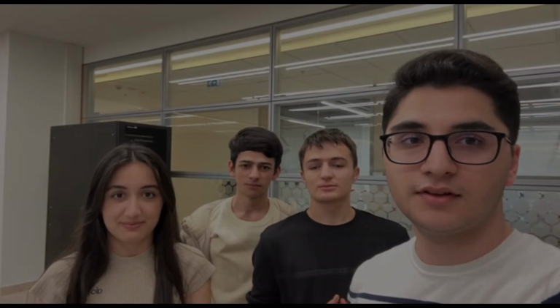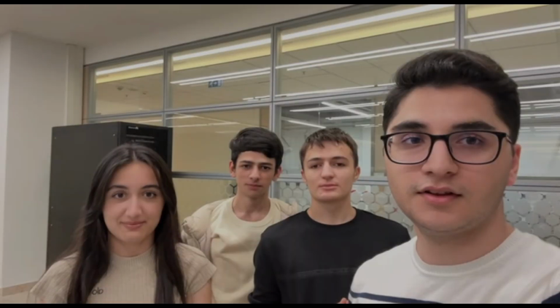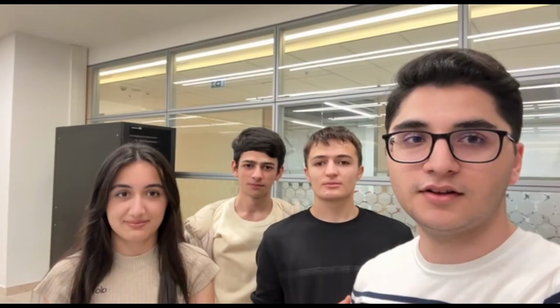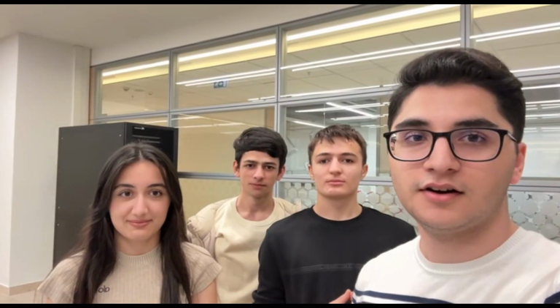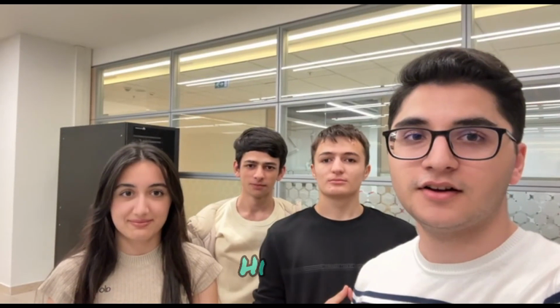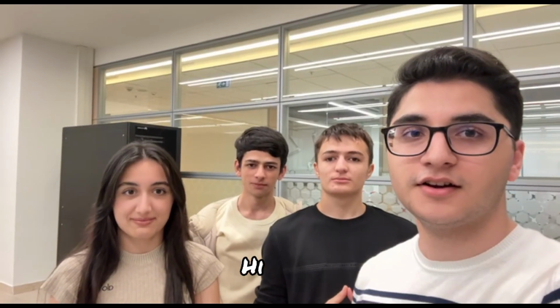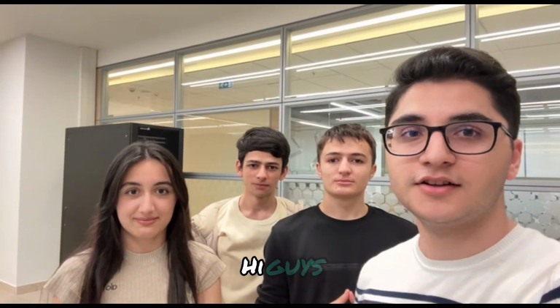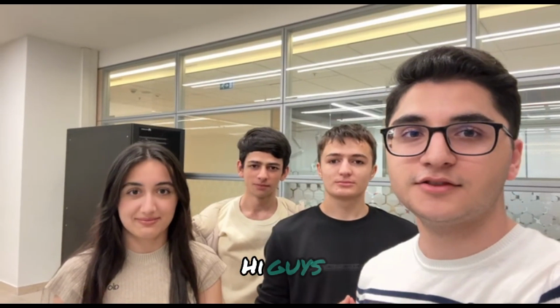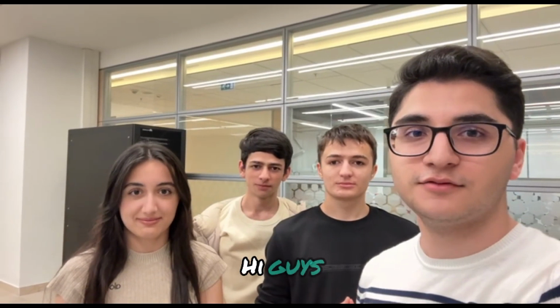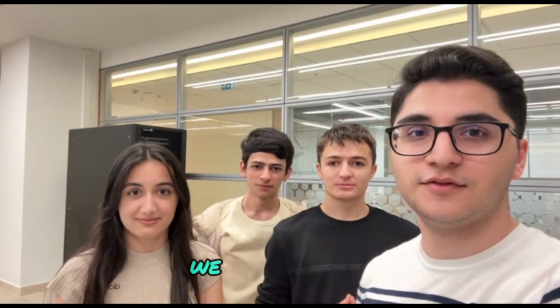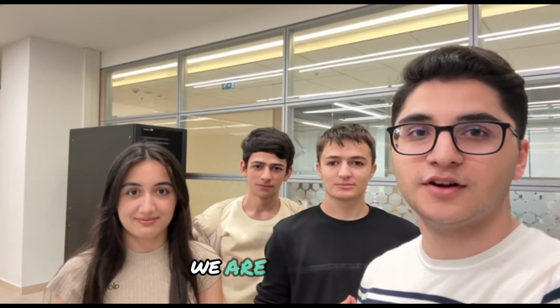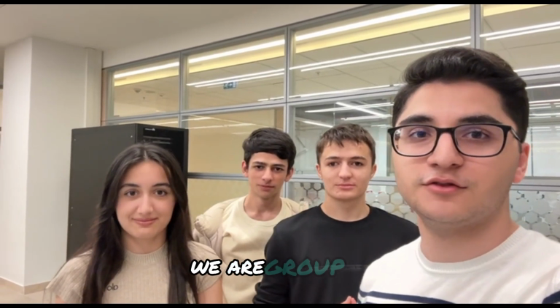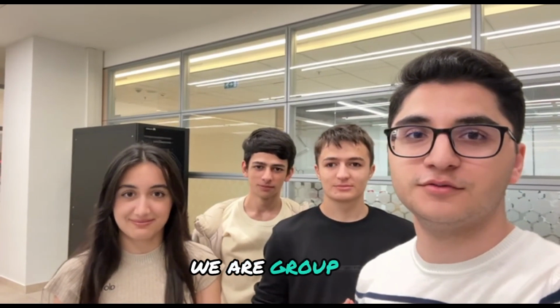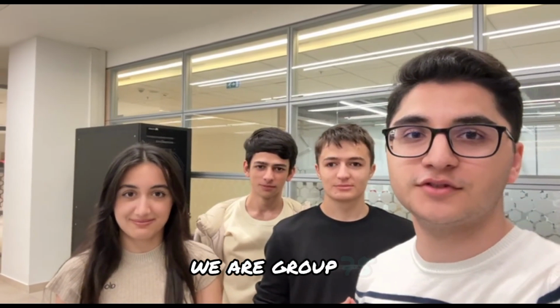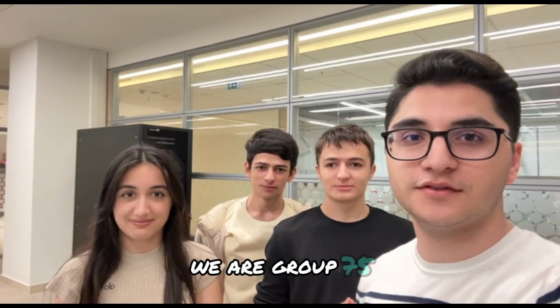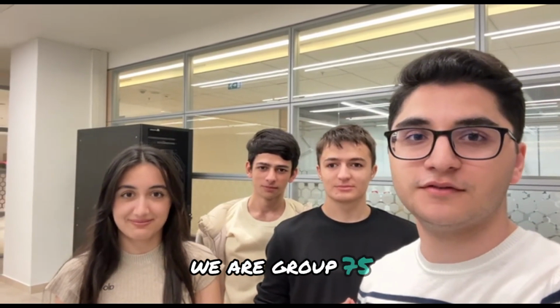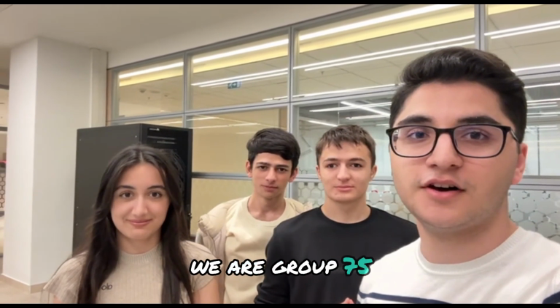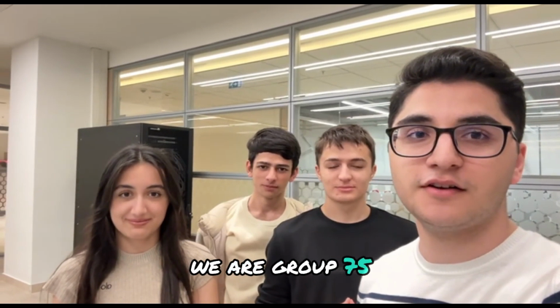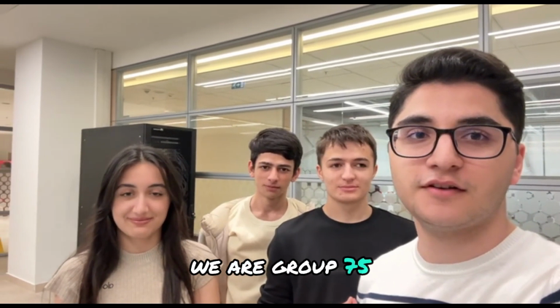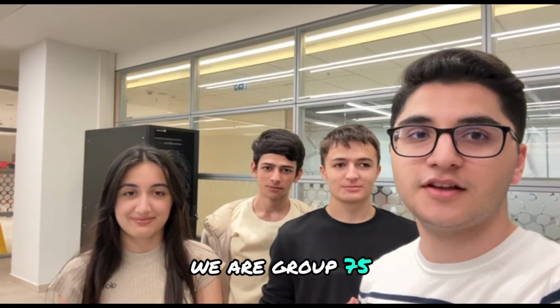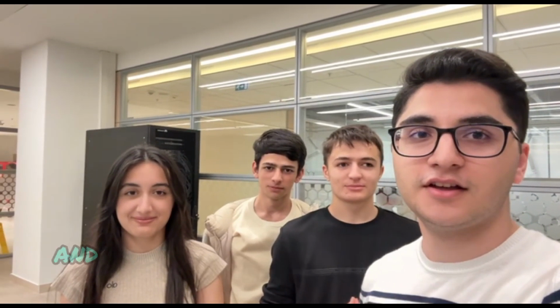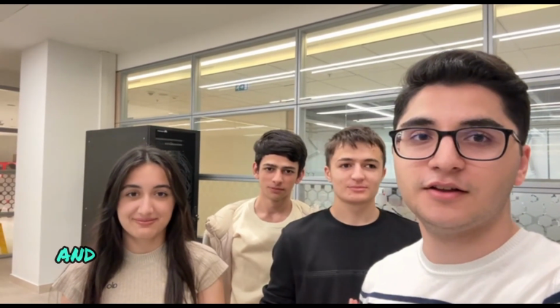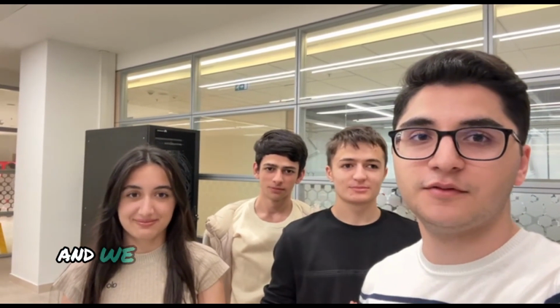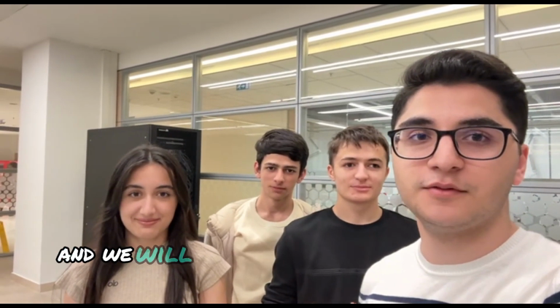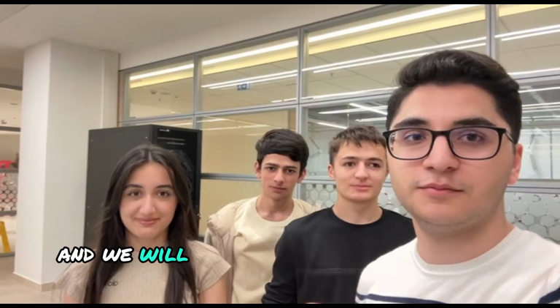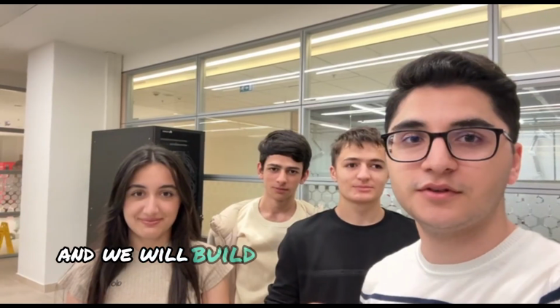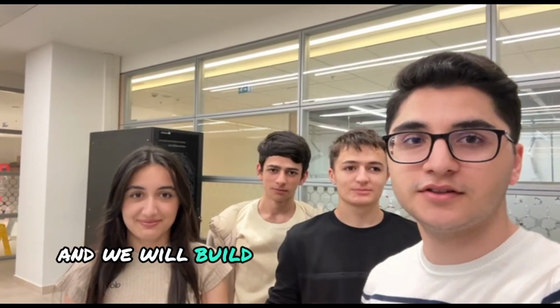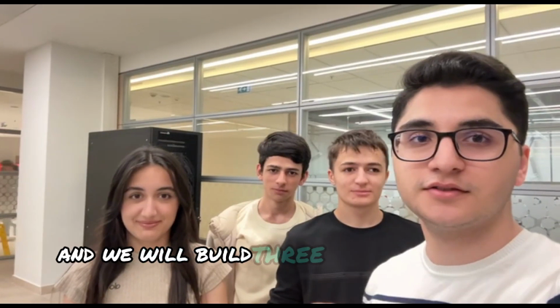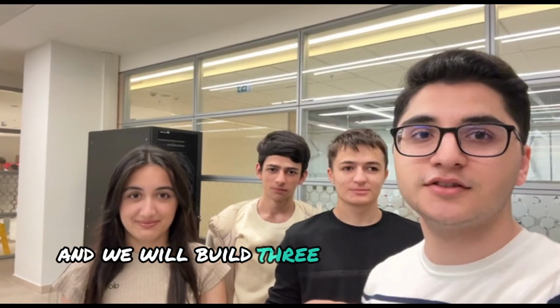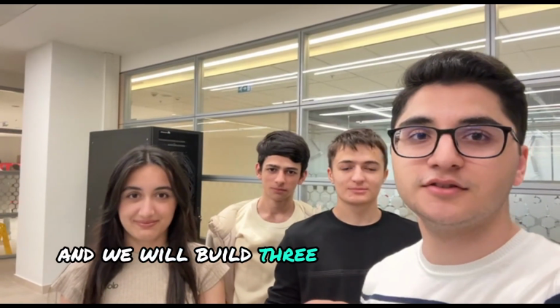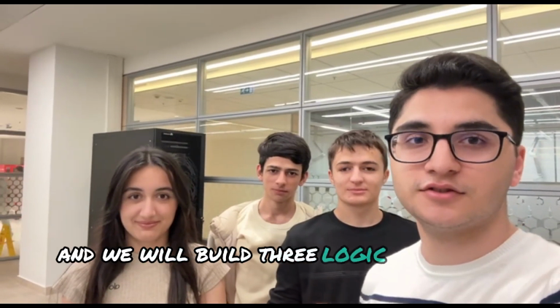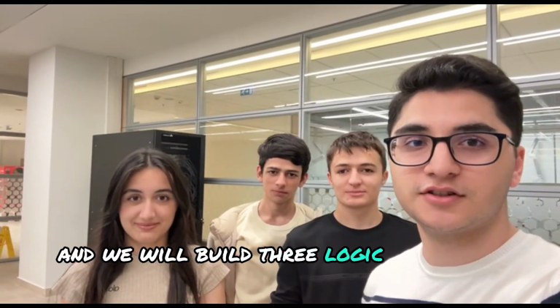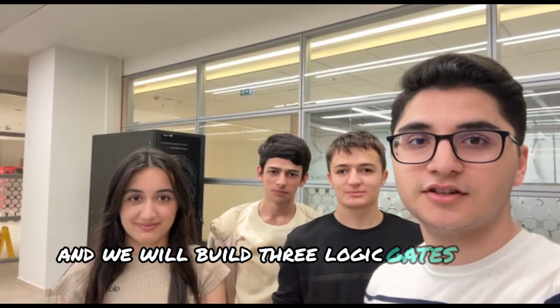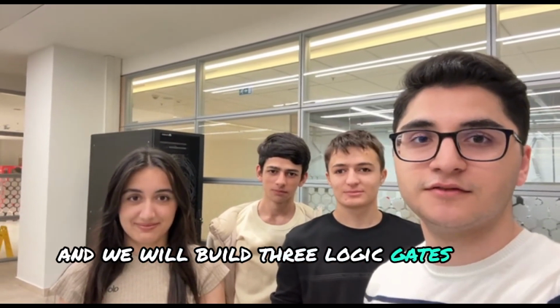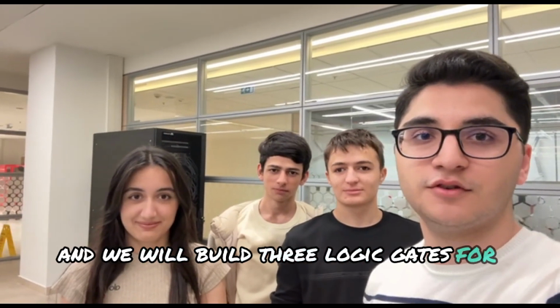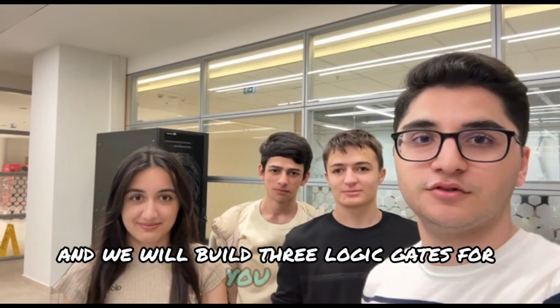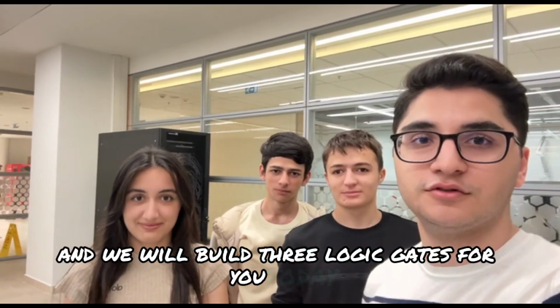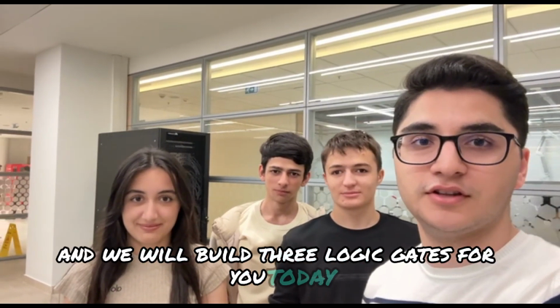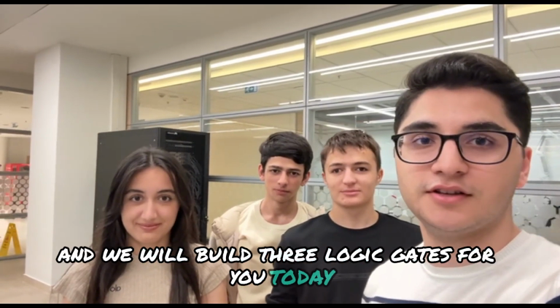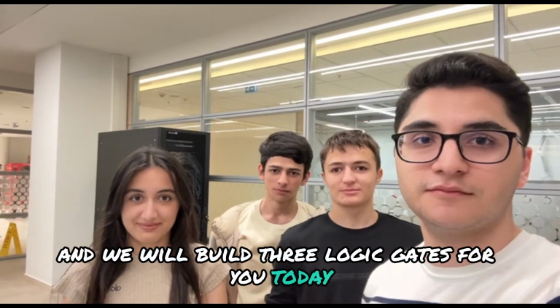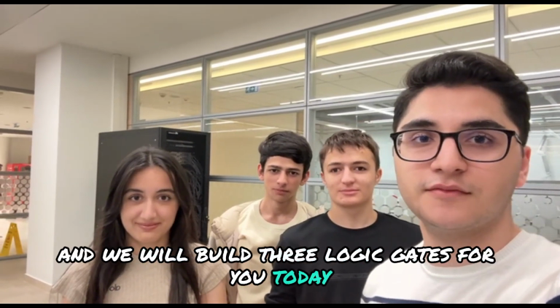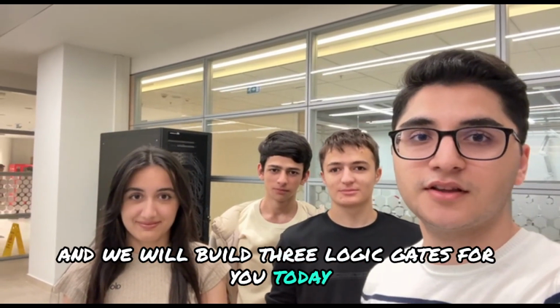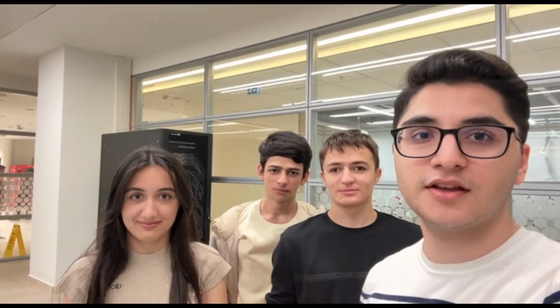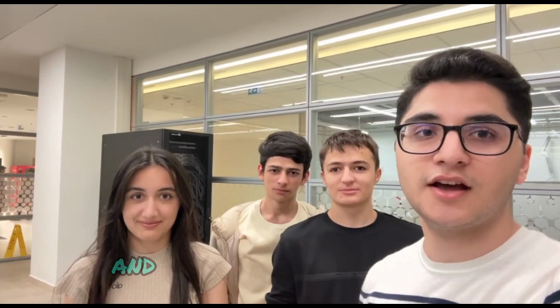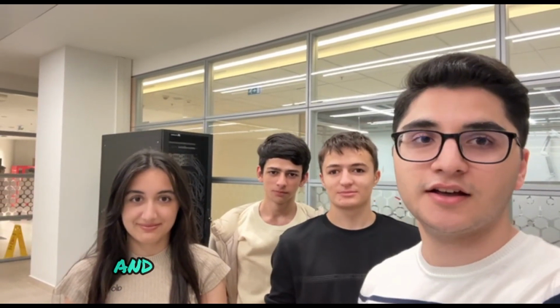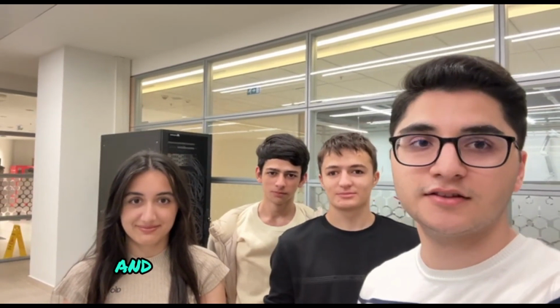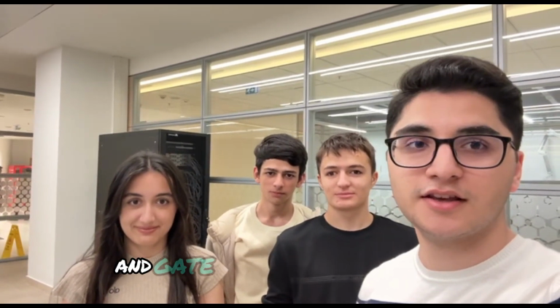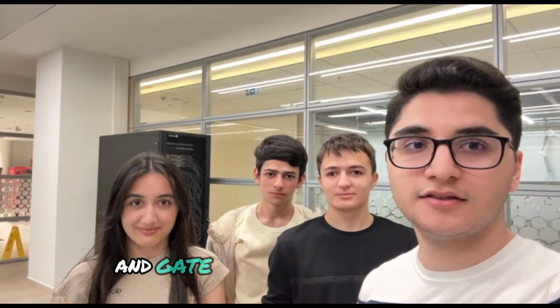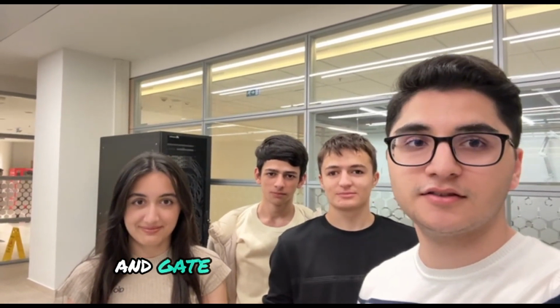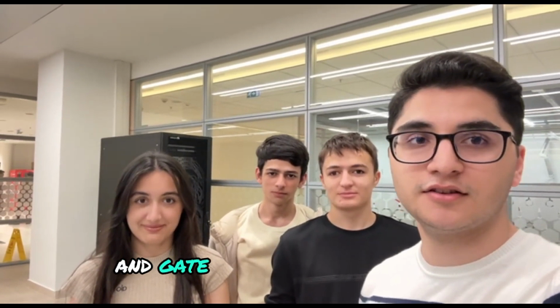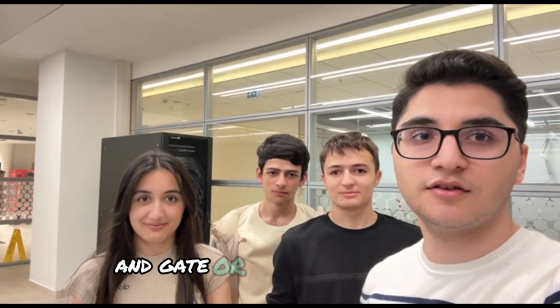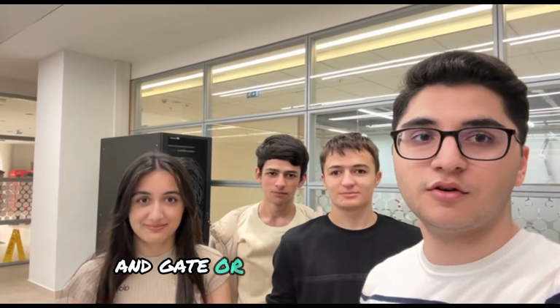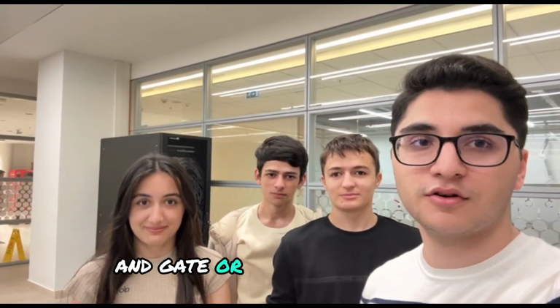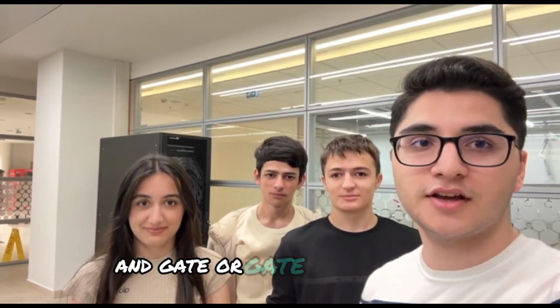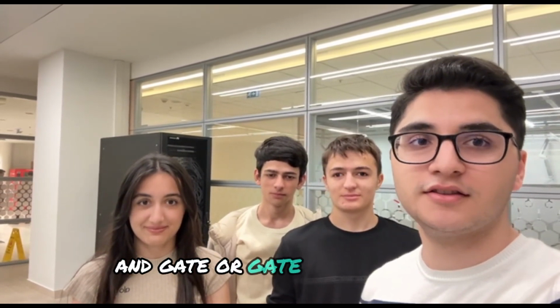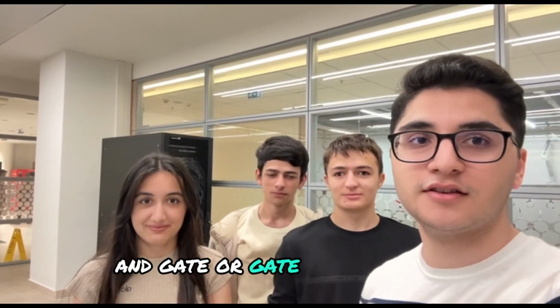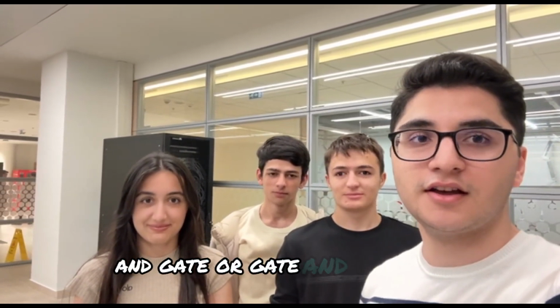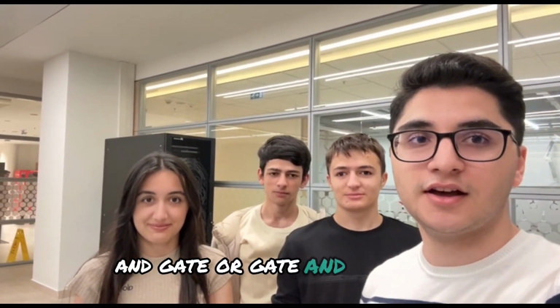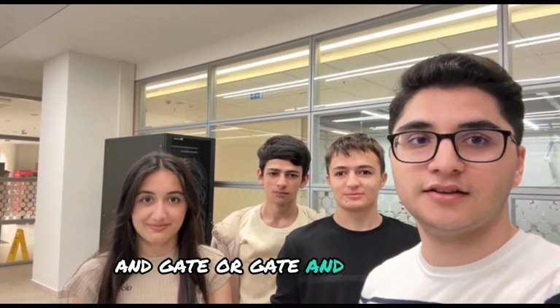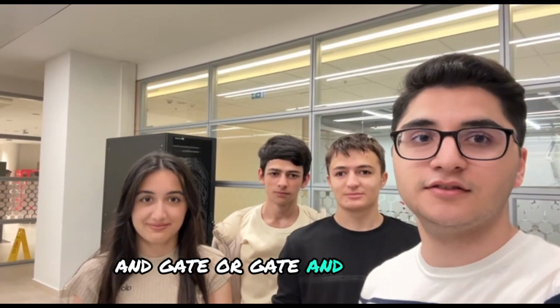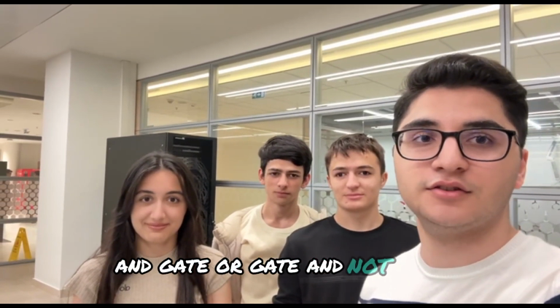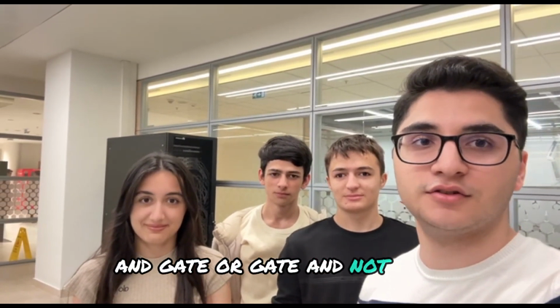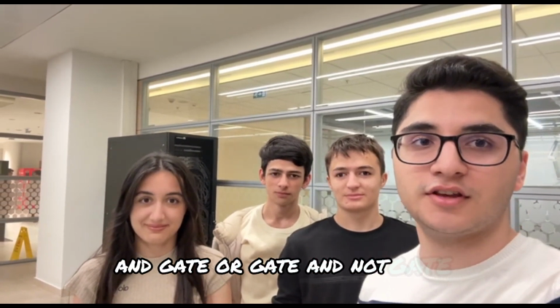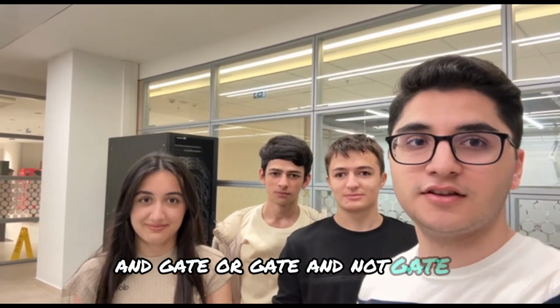Hi guys, we are group 75 and we will build 3 logic gates for you today: AND gate, OR gate and NOT gate.